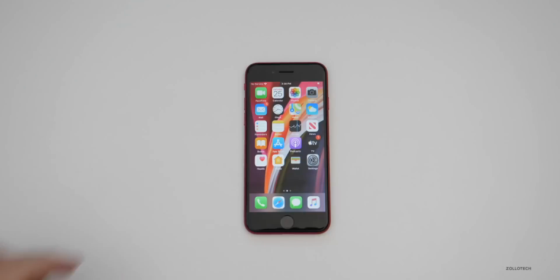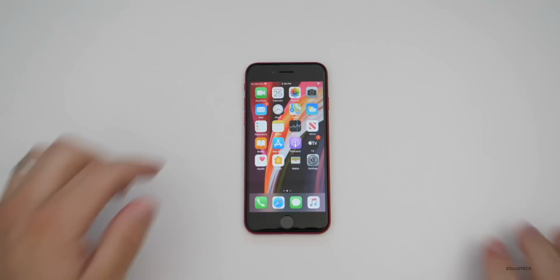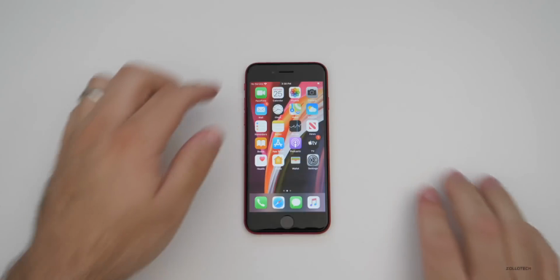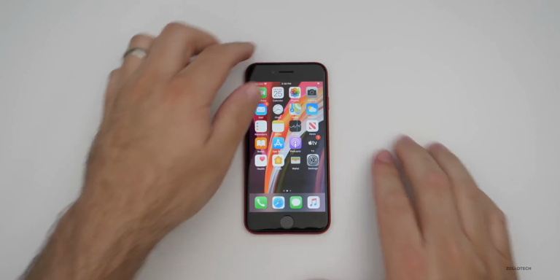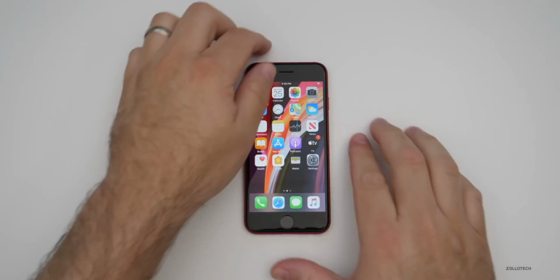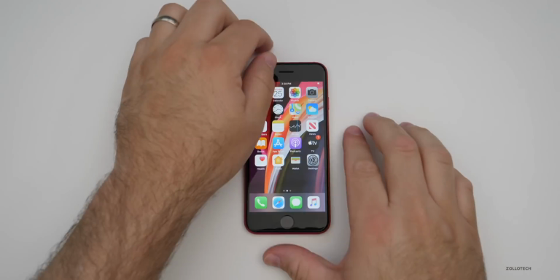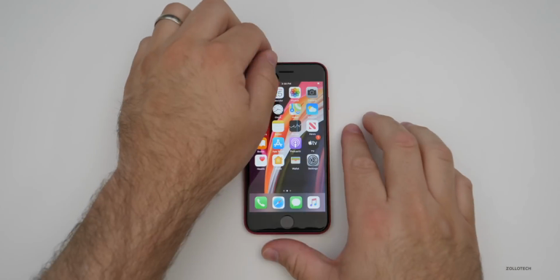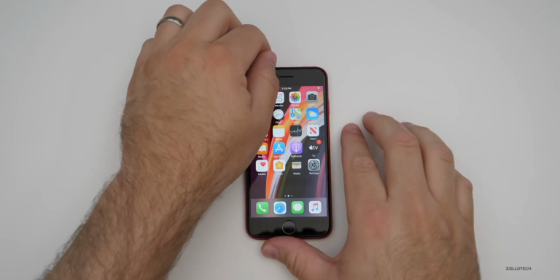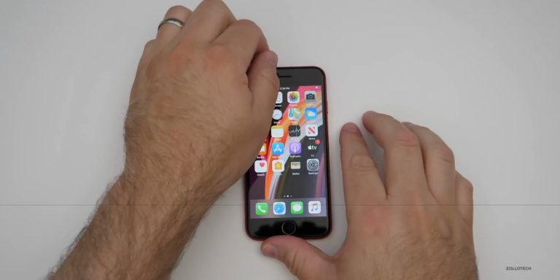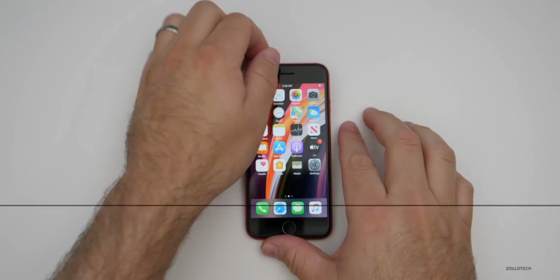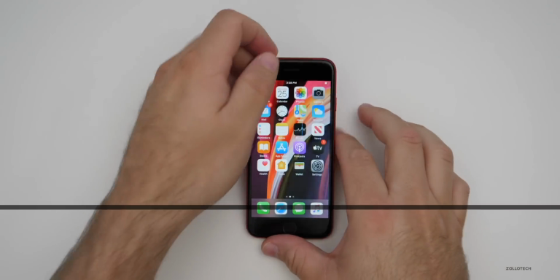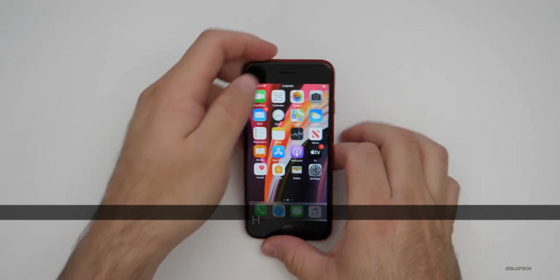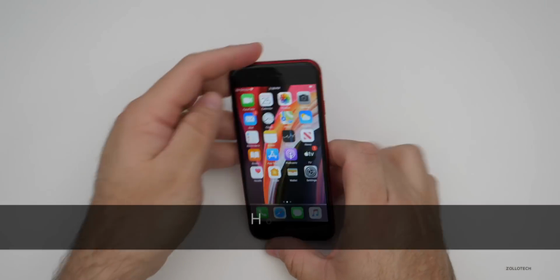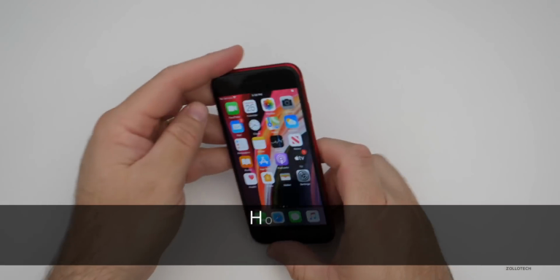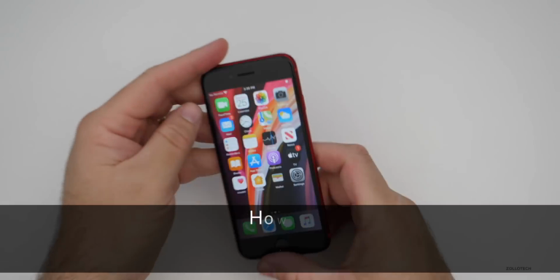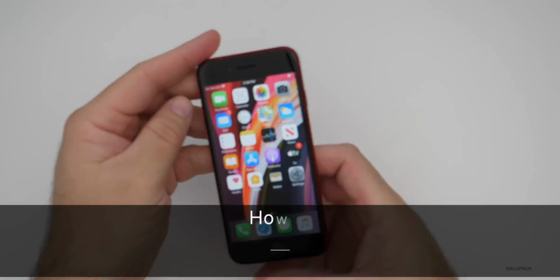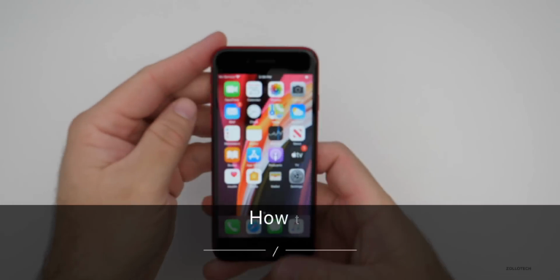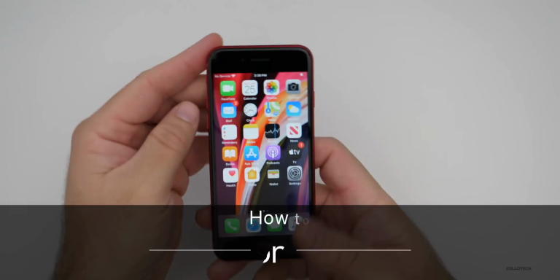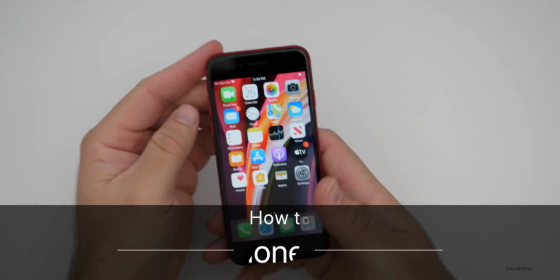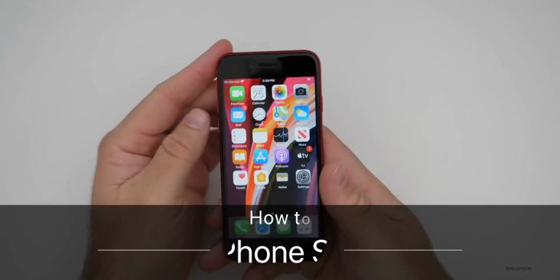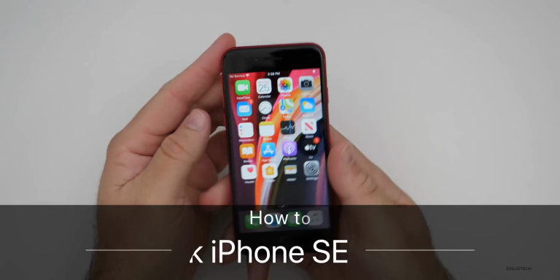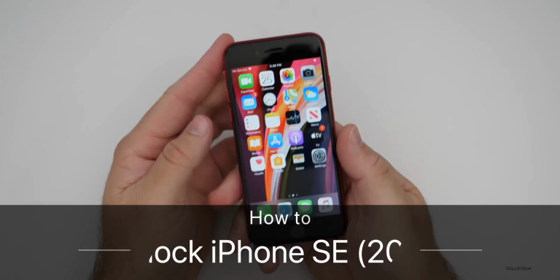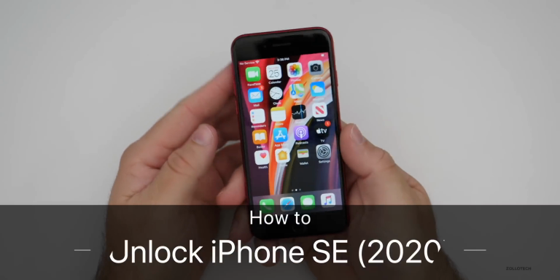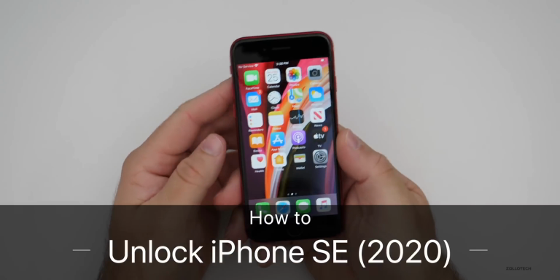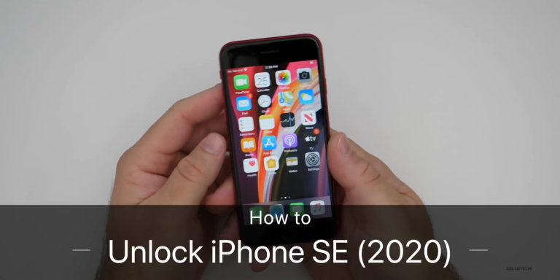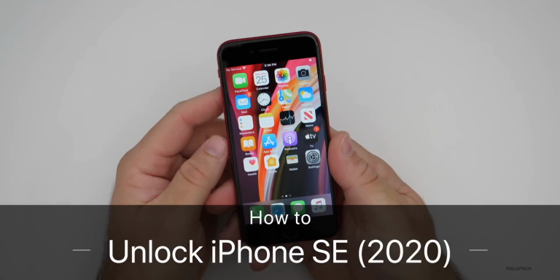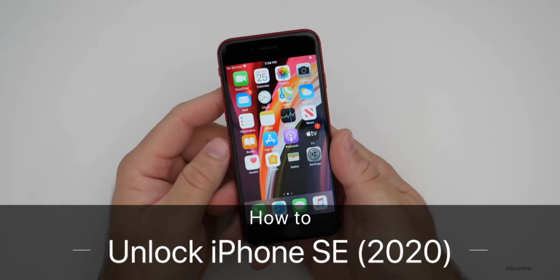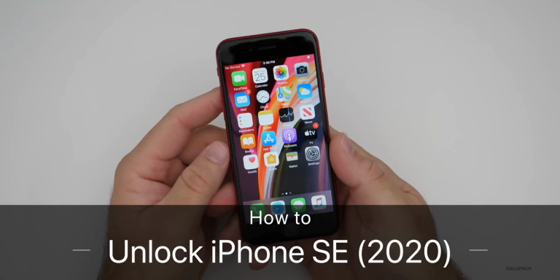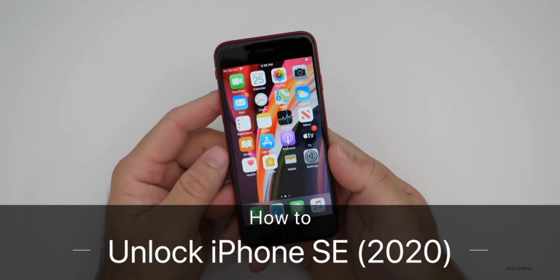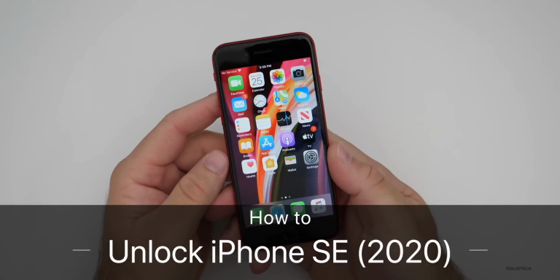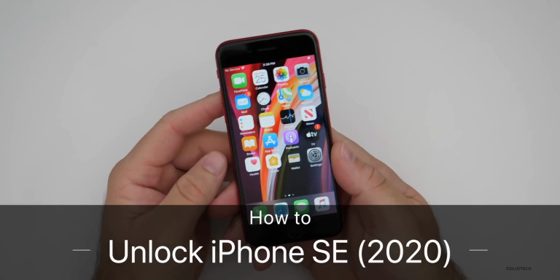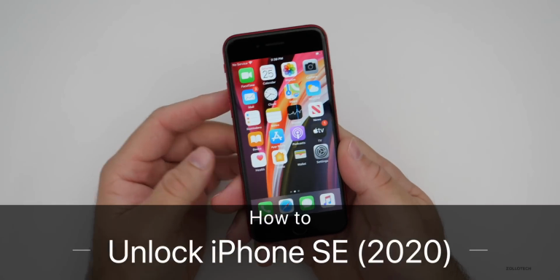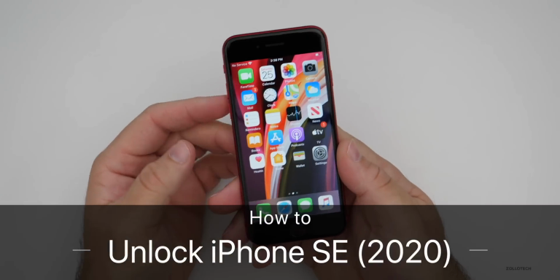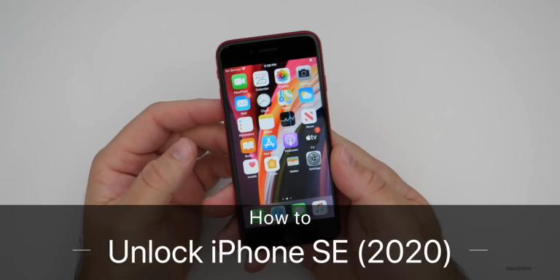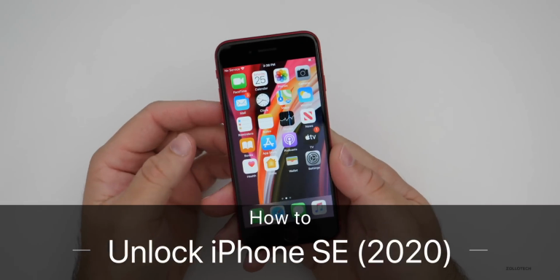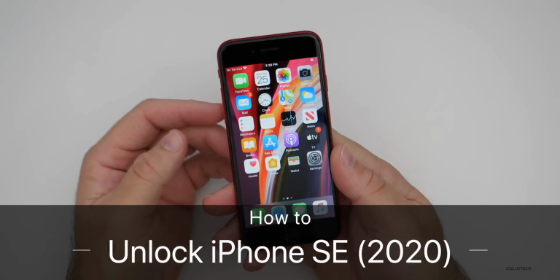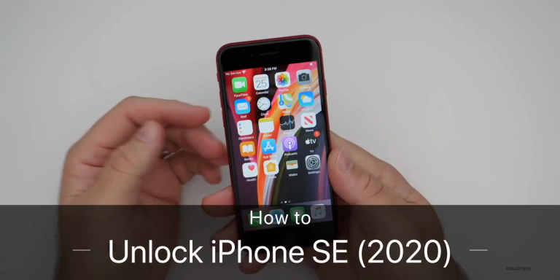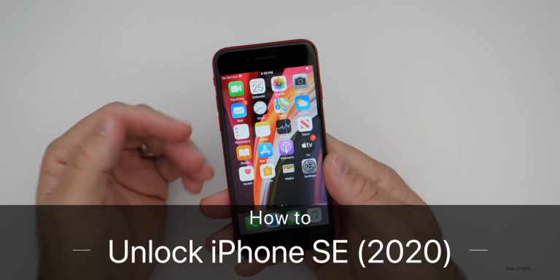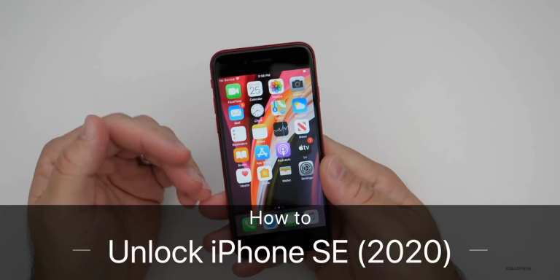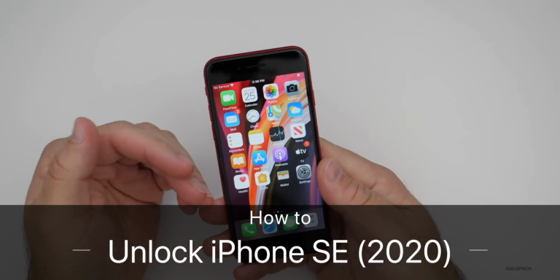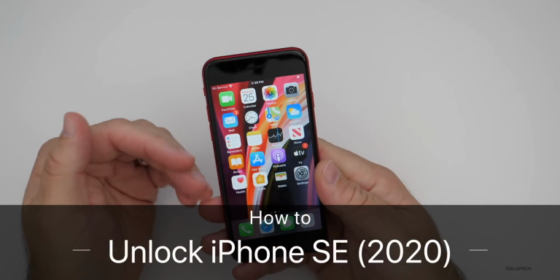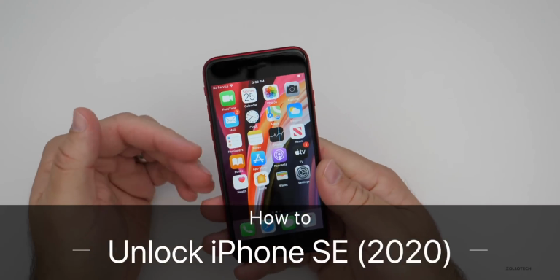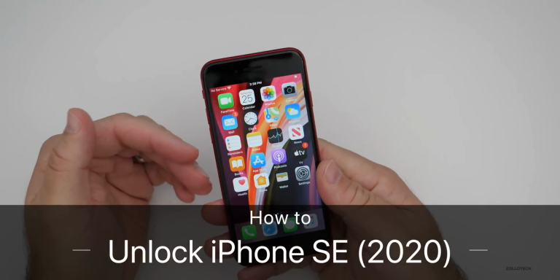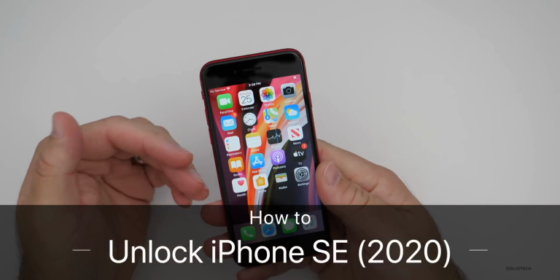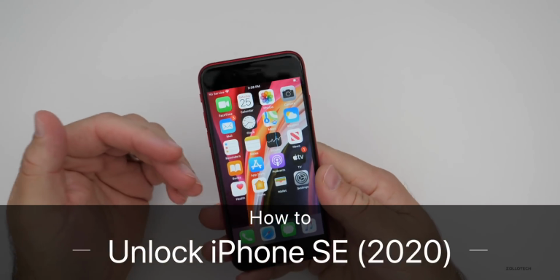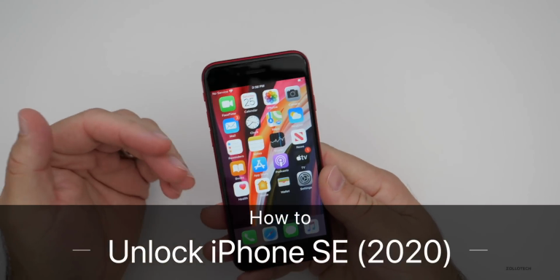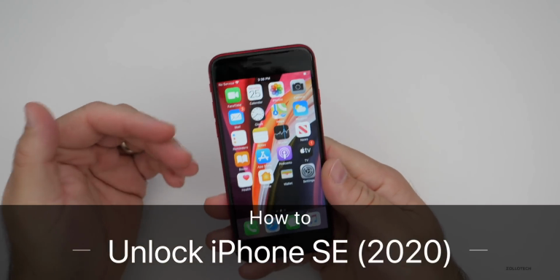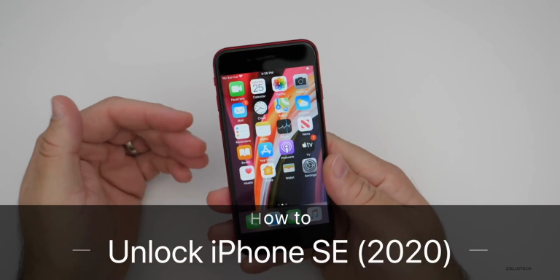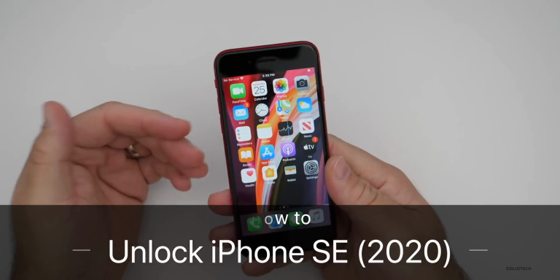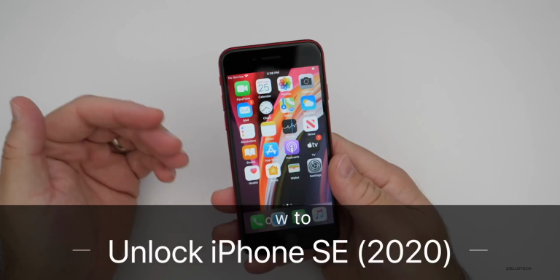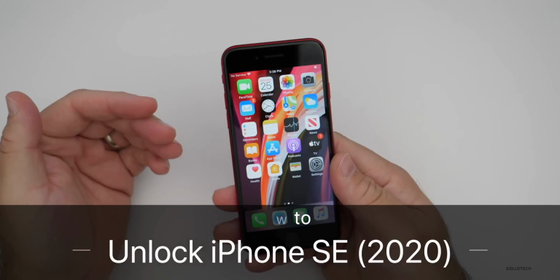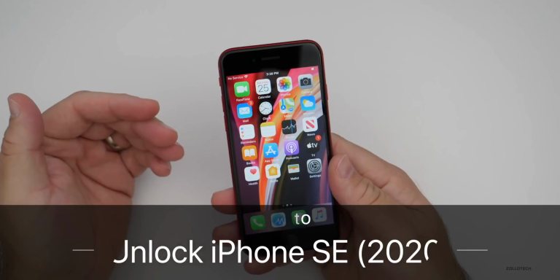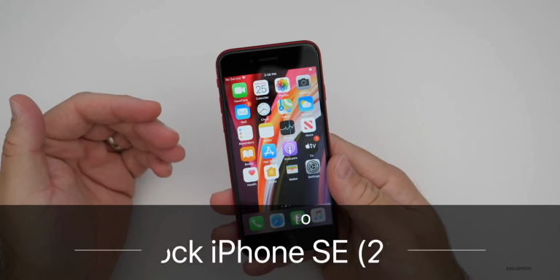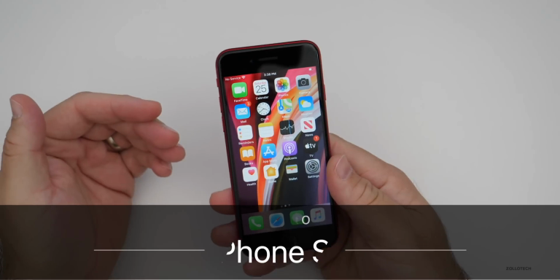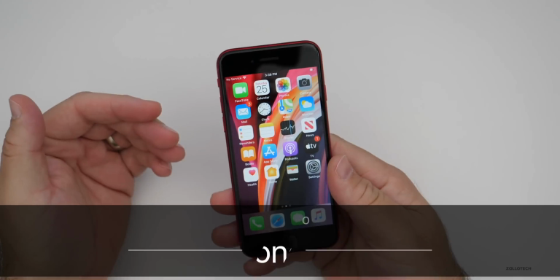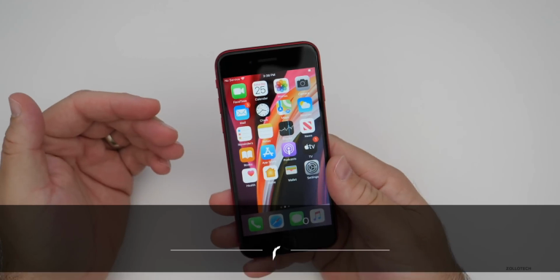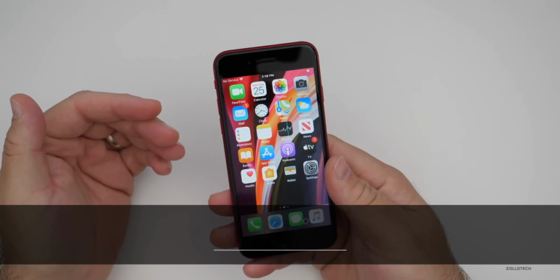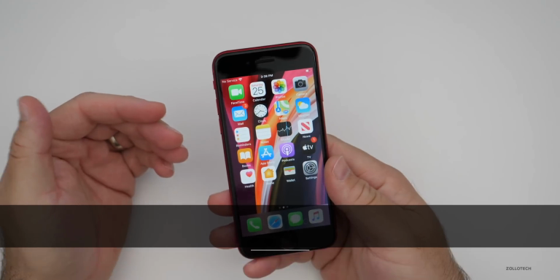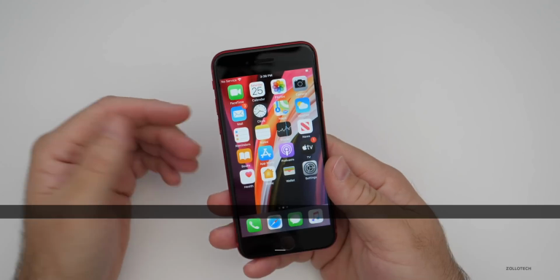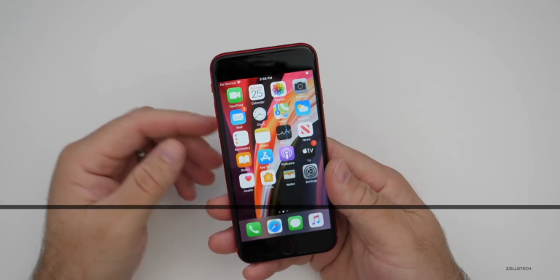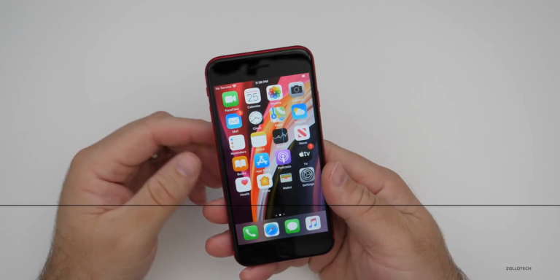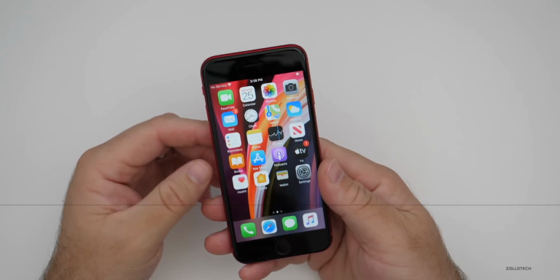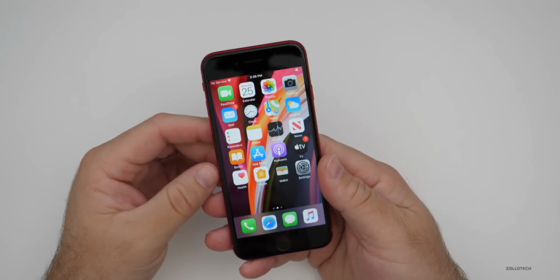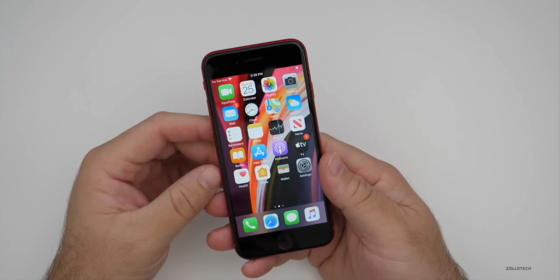Hi everyone, Aaron here for Zollotech. I wanted to show you how to unlock your phone so you can use it on any GSM carrier worldwide.